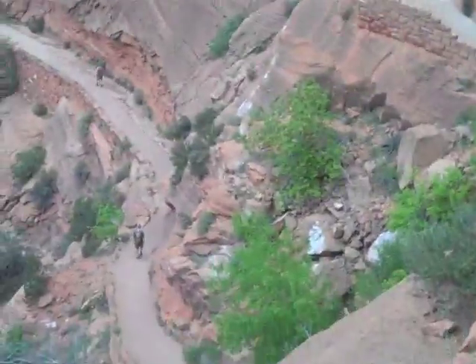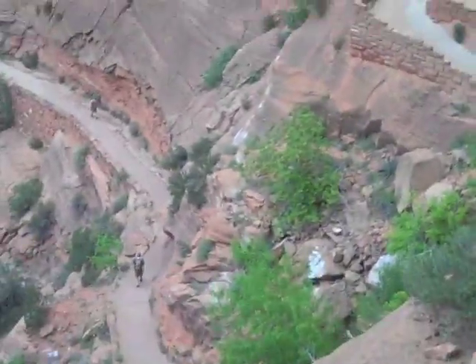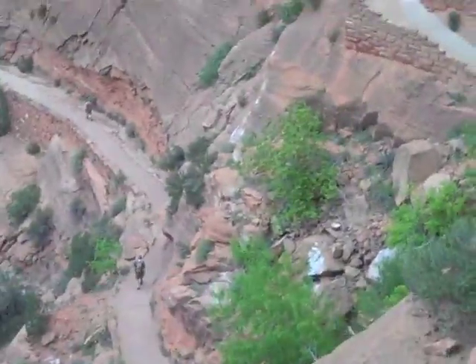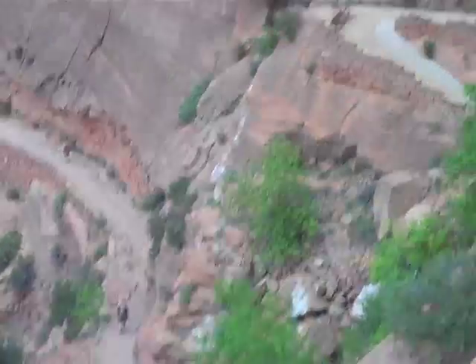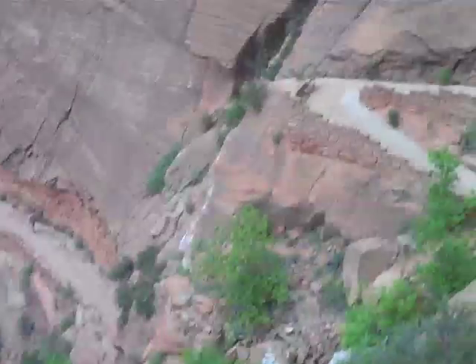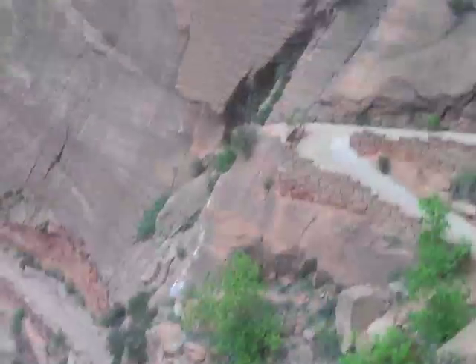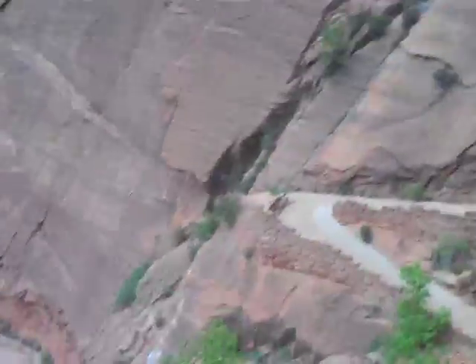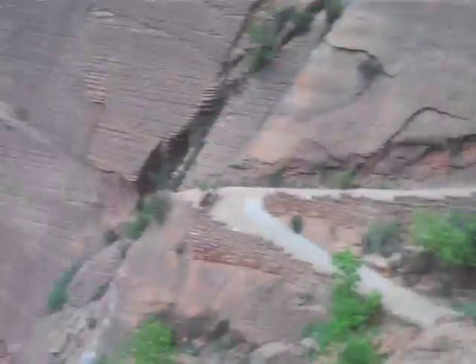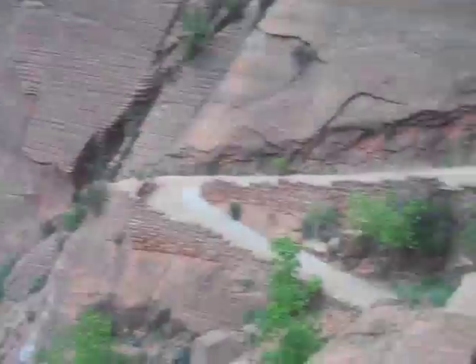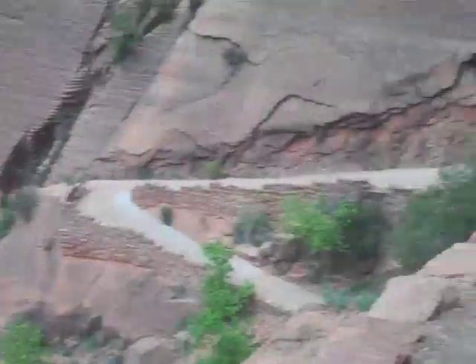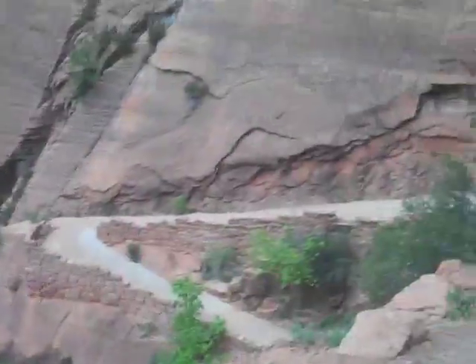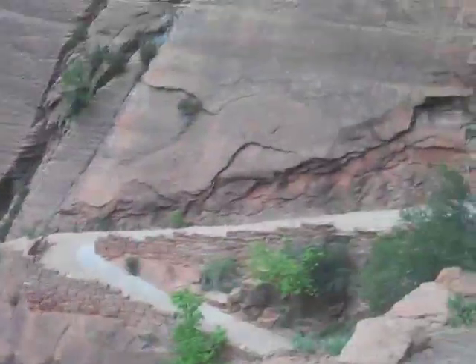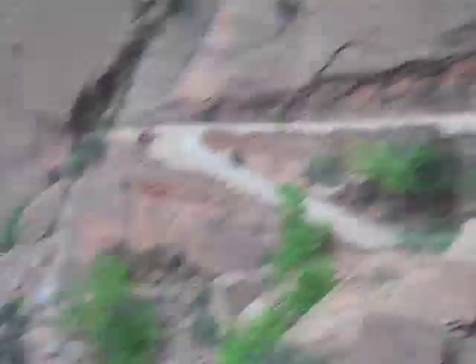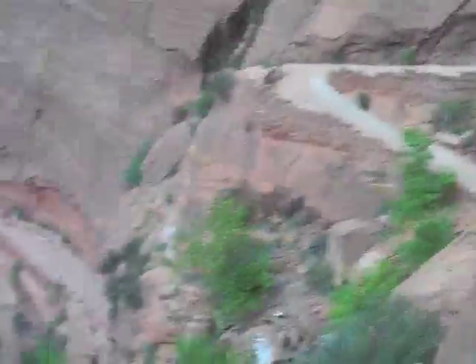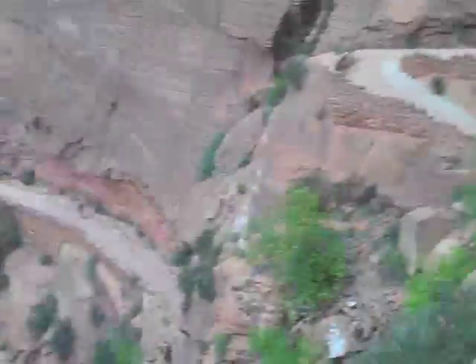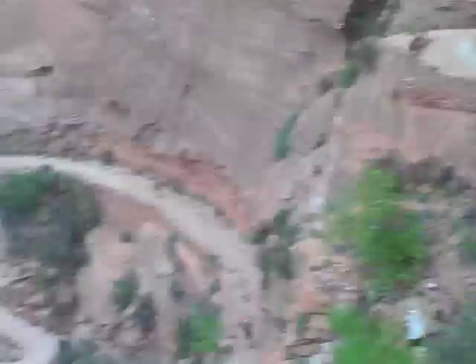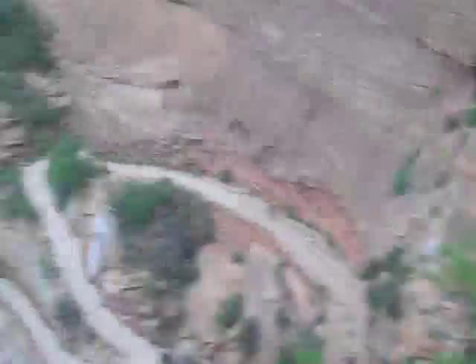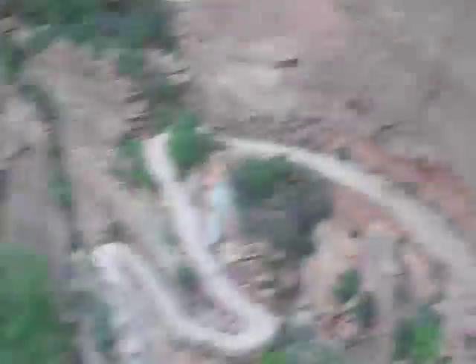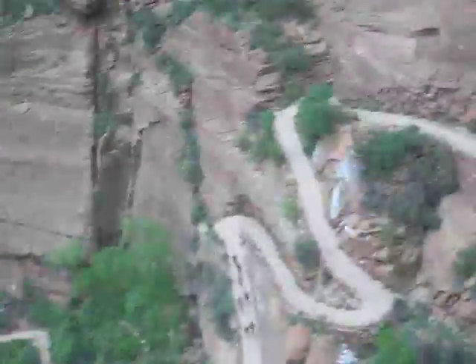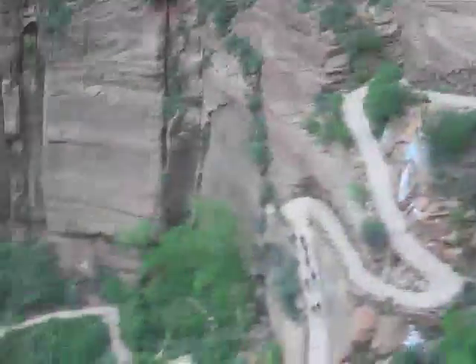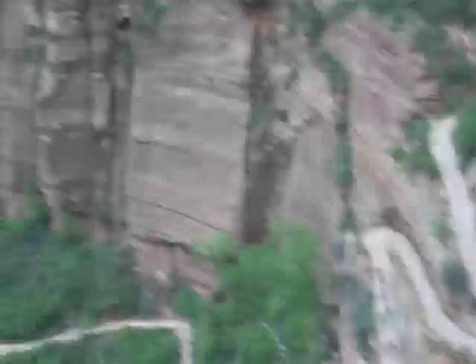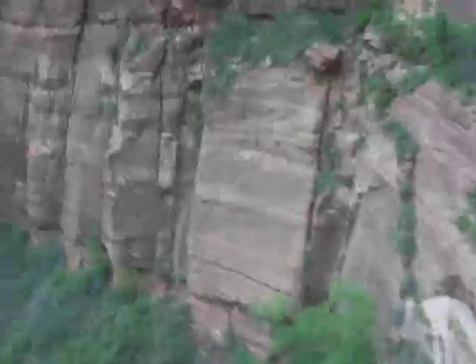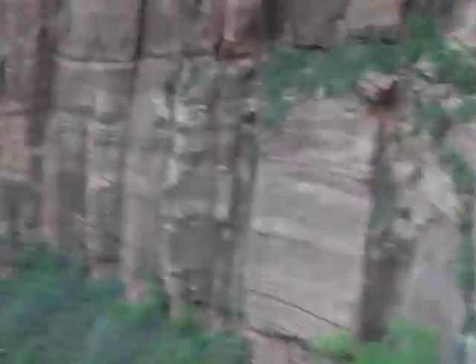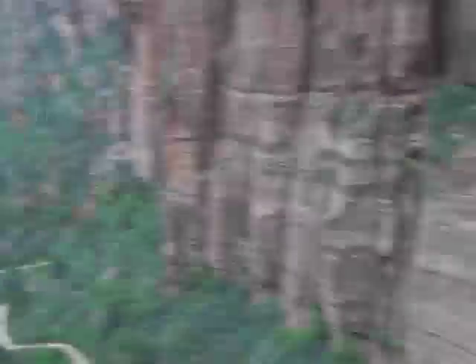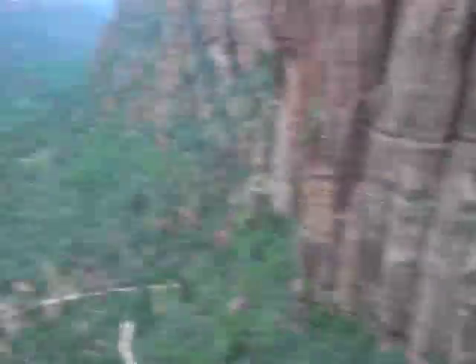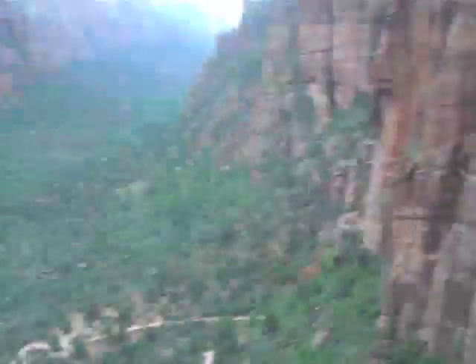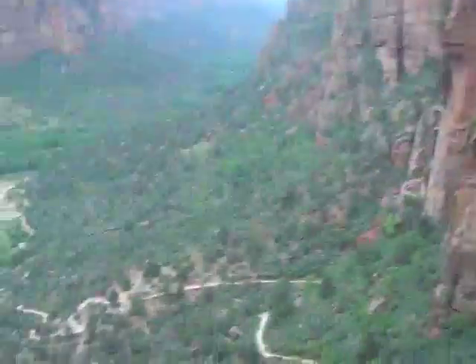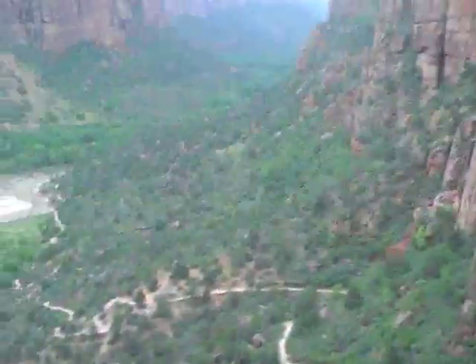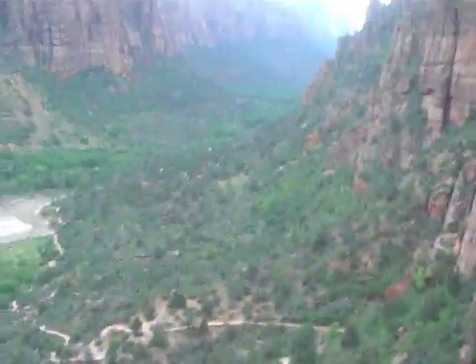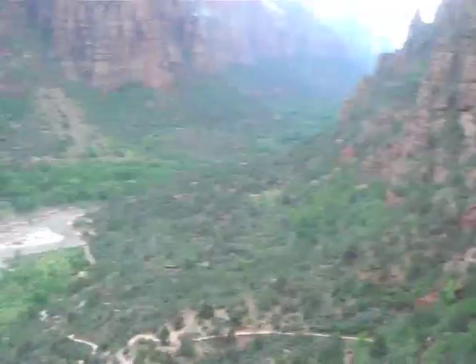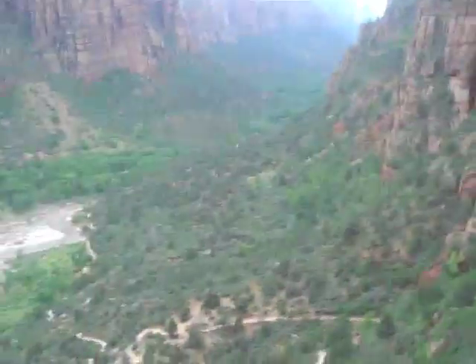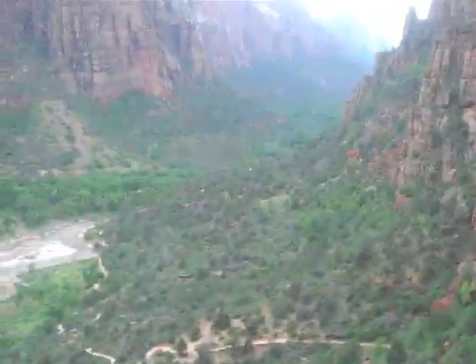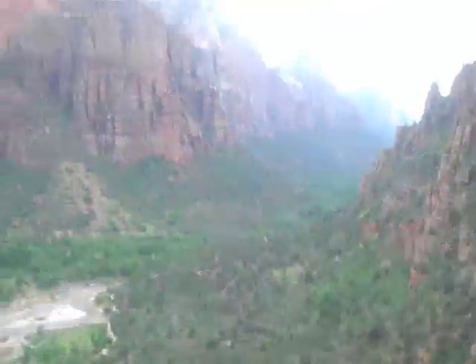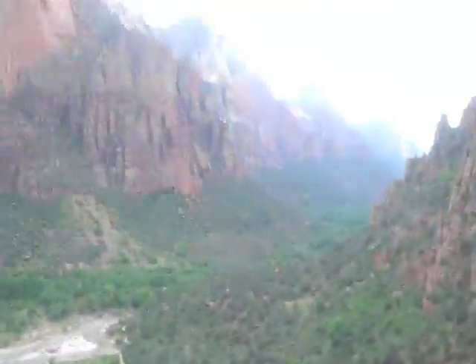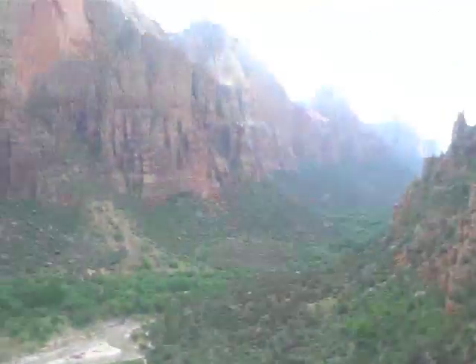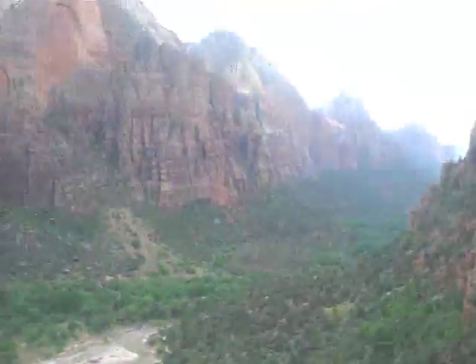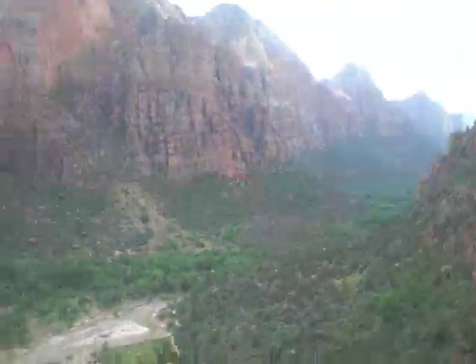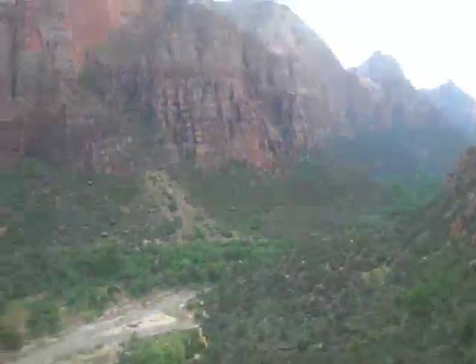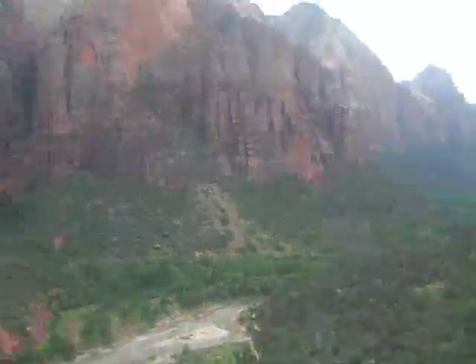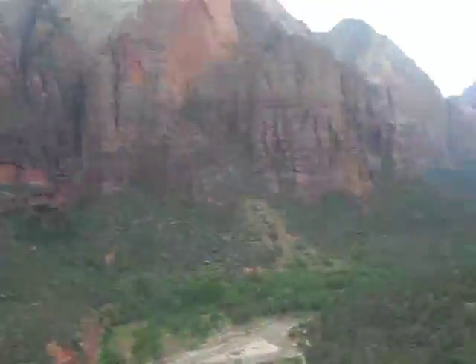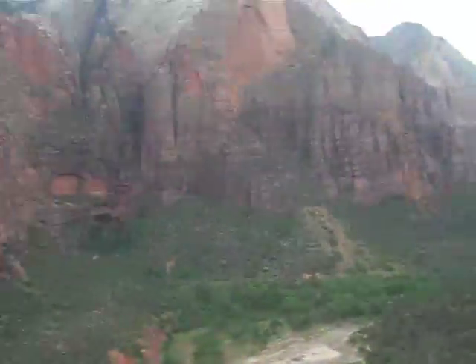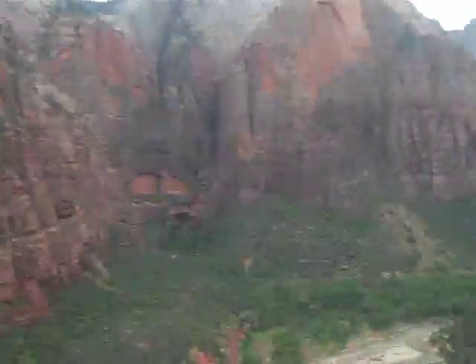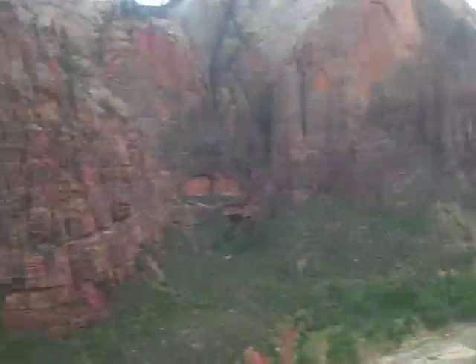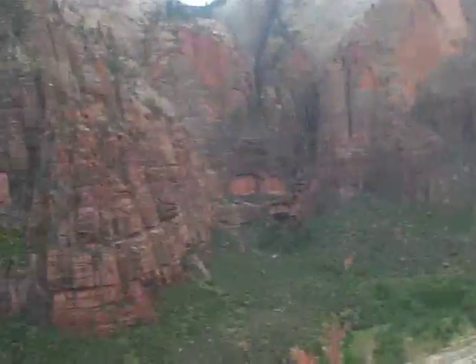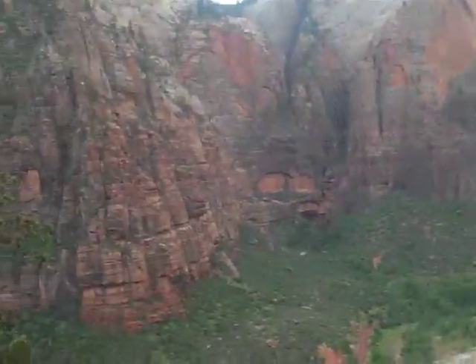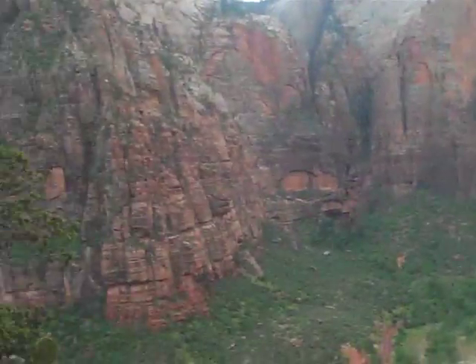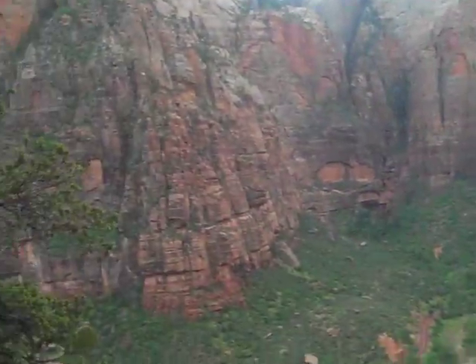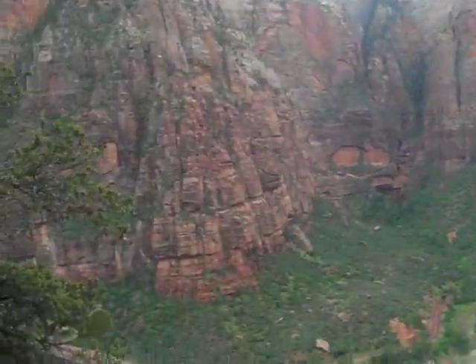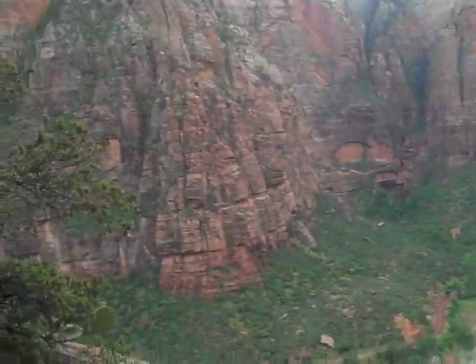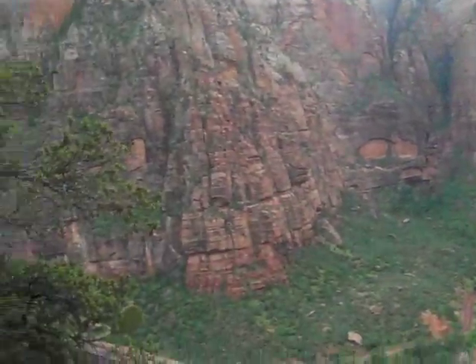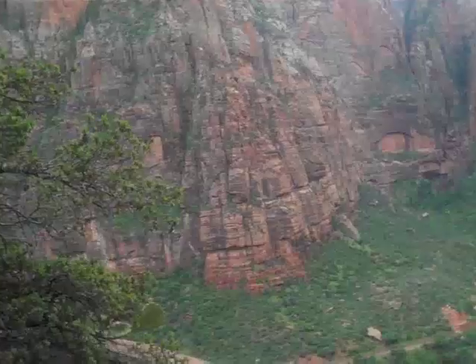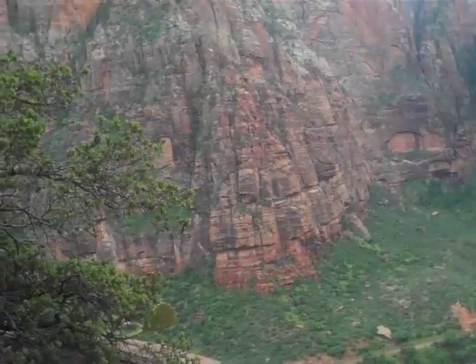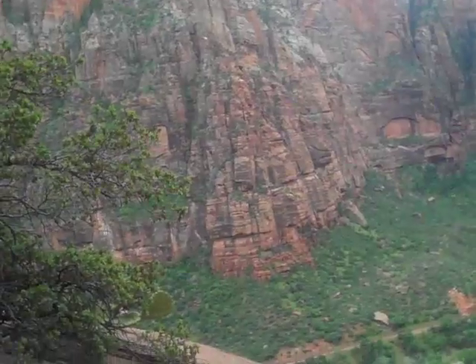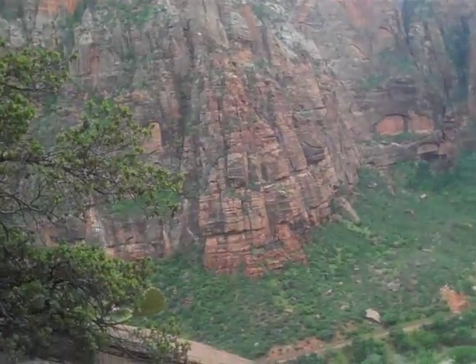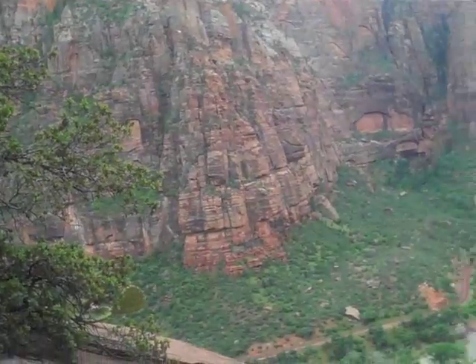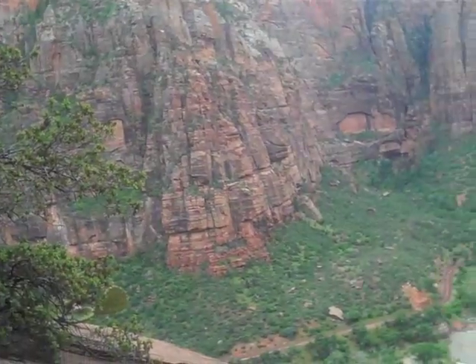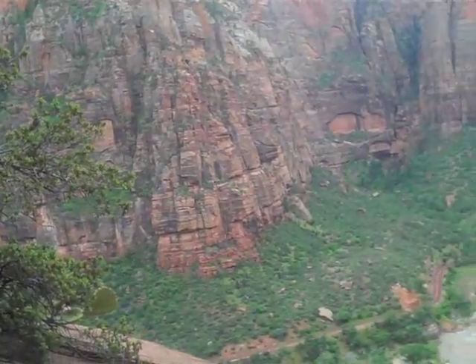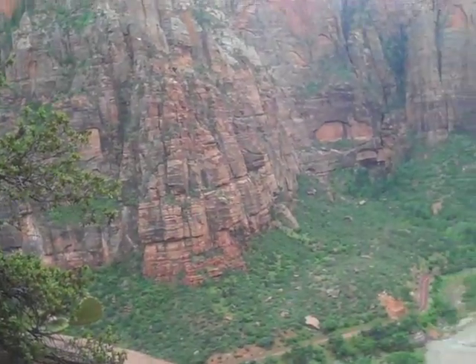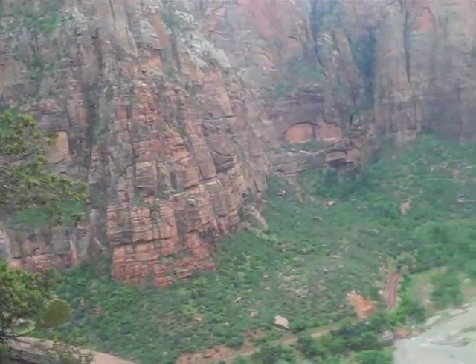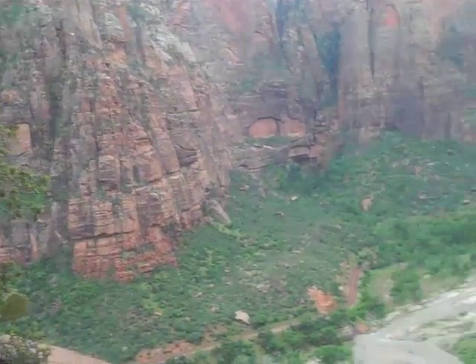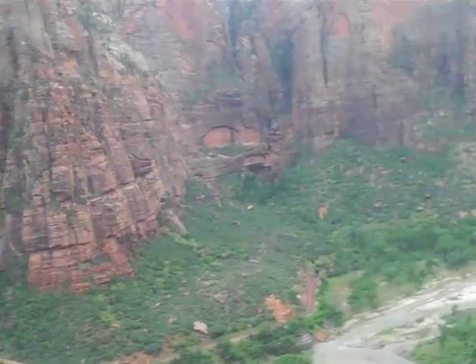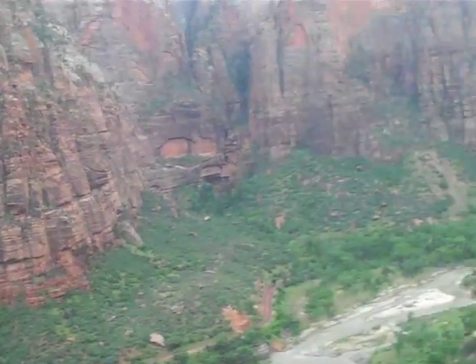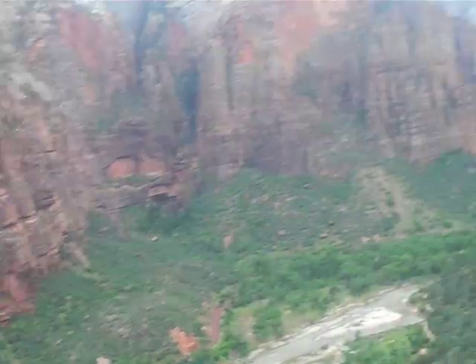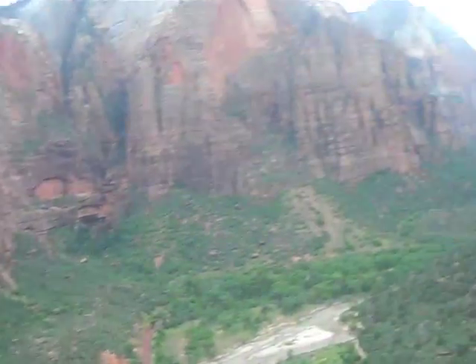Angel's Landing Trail, Zion Canyon — wow. Almost at sunset; it's seven o'clock.